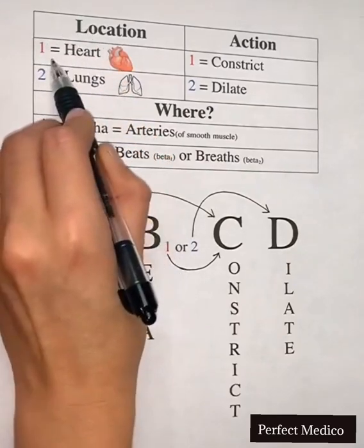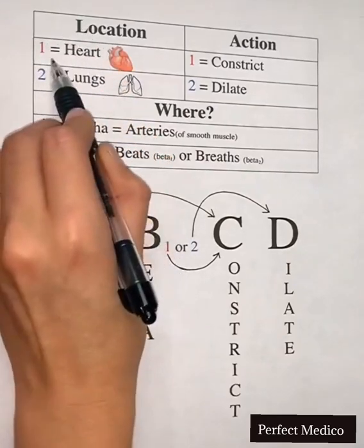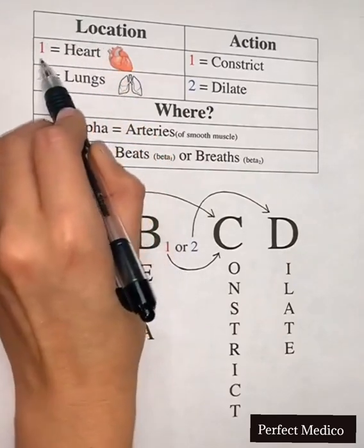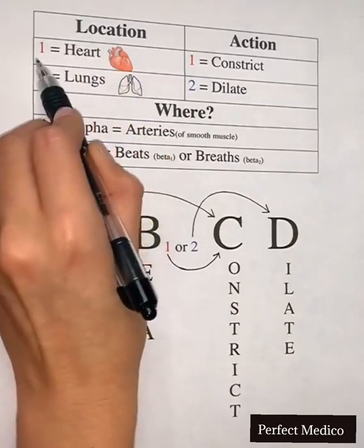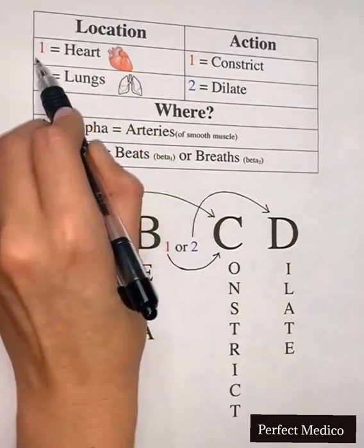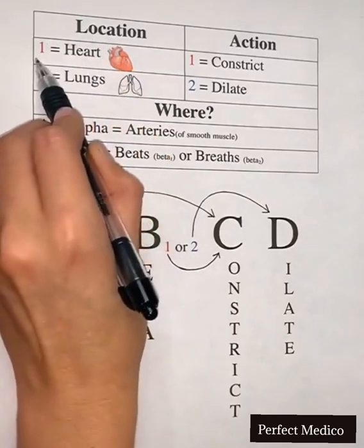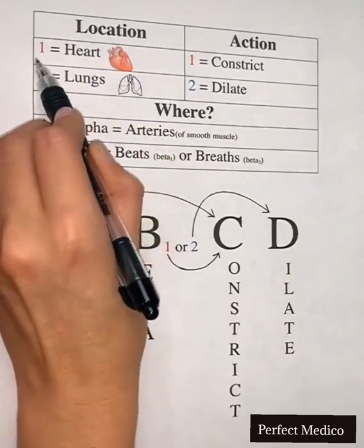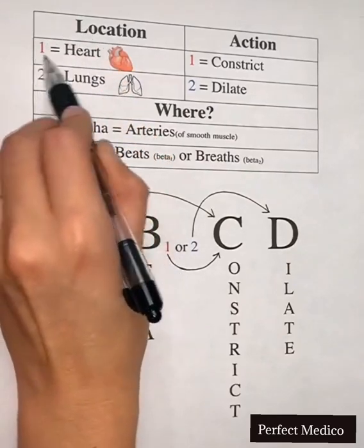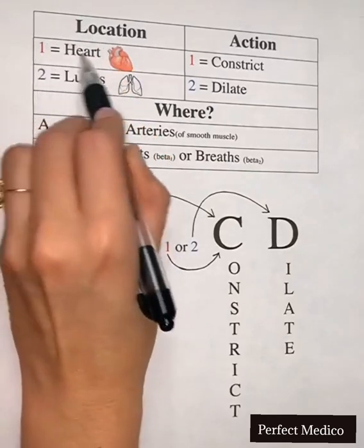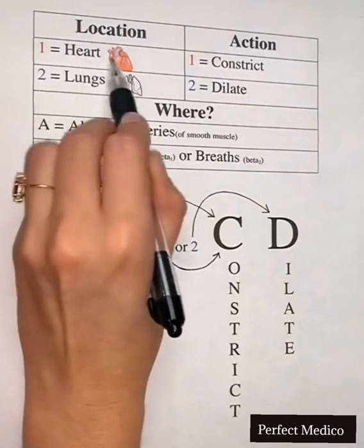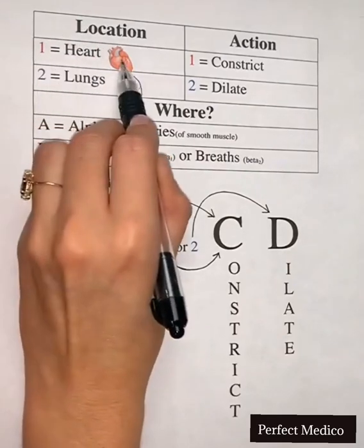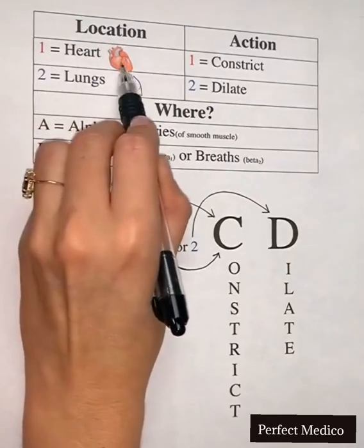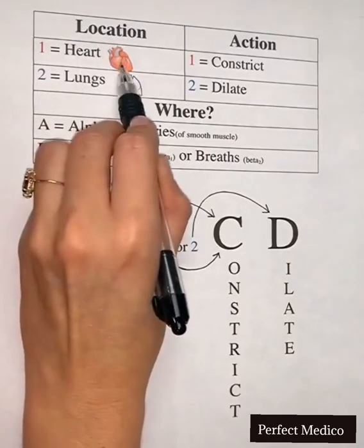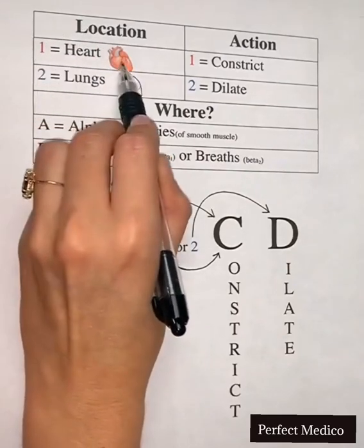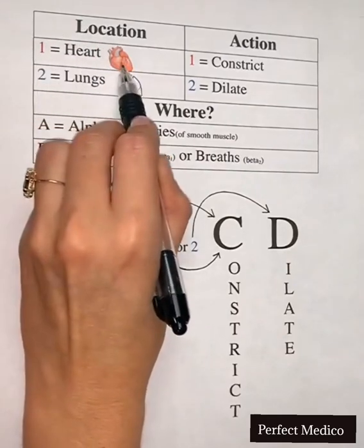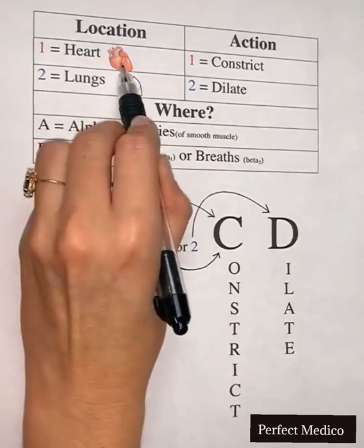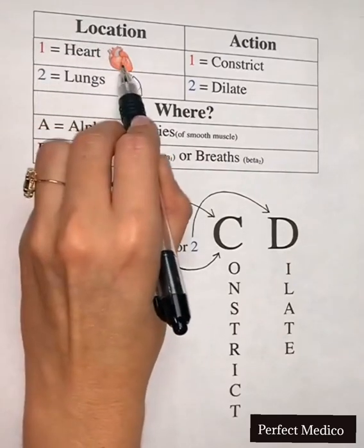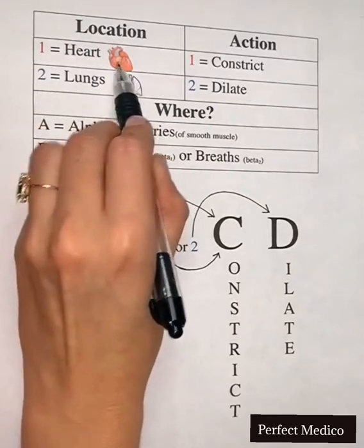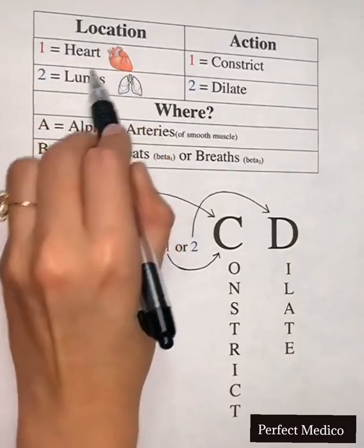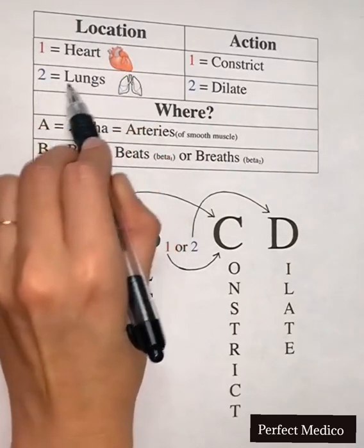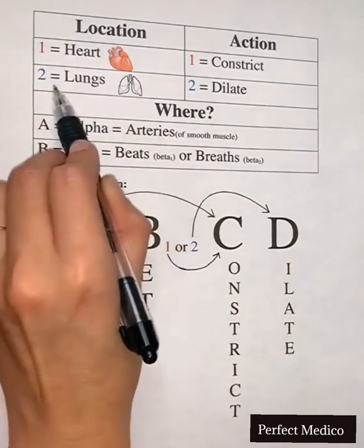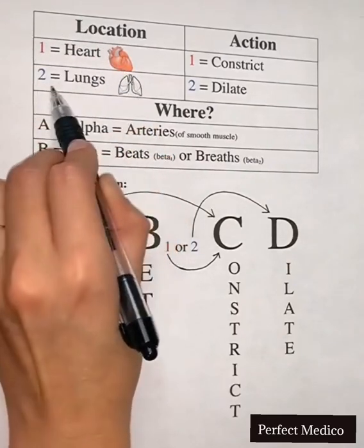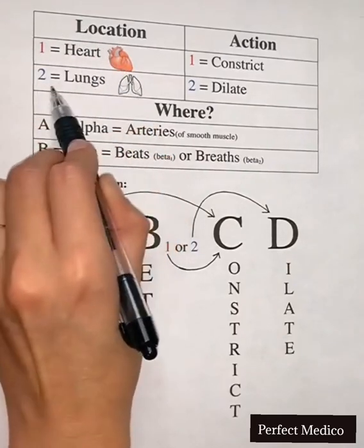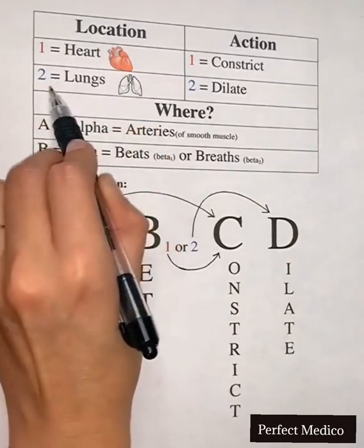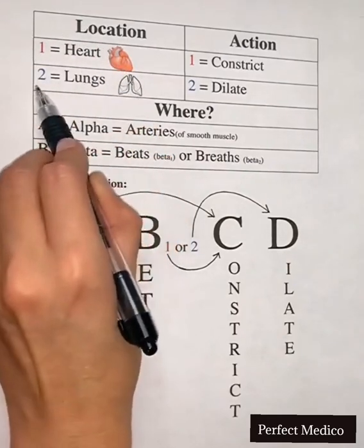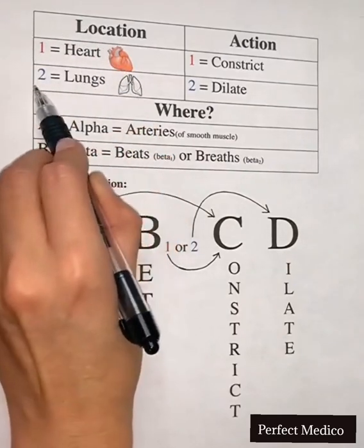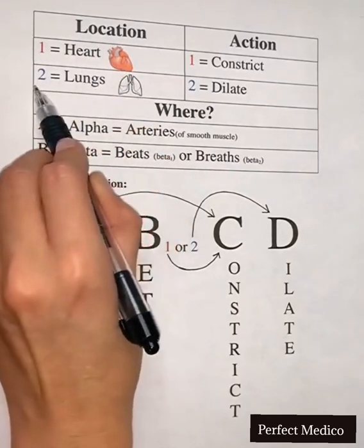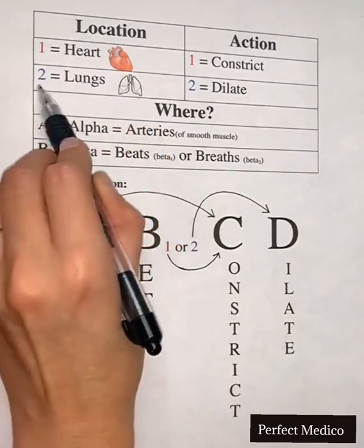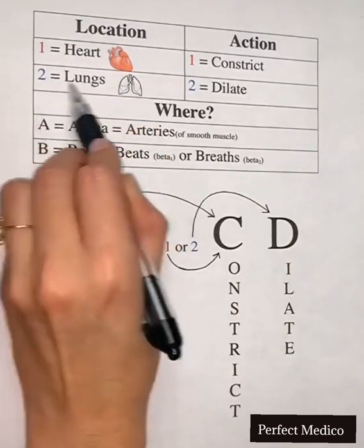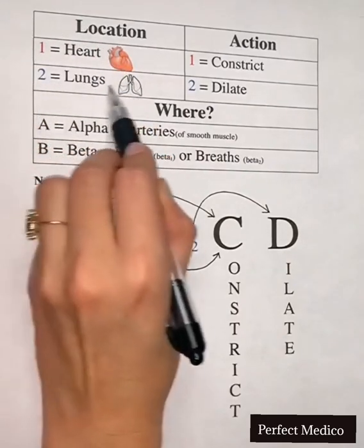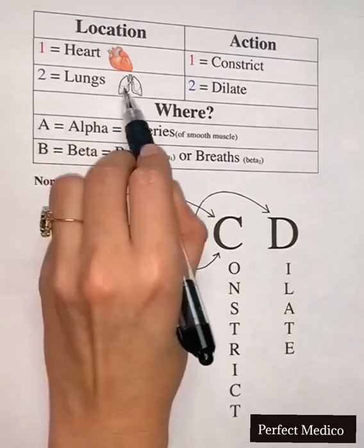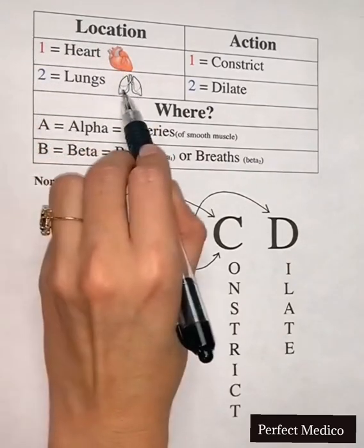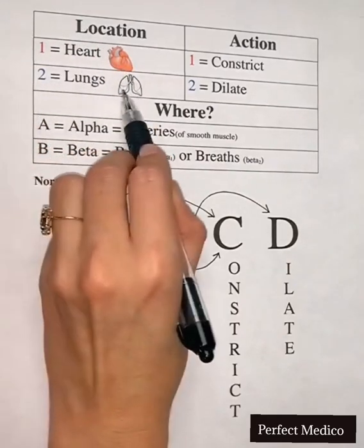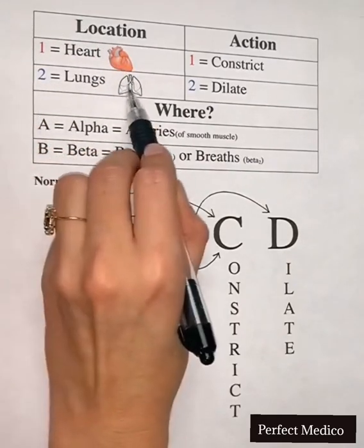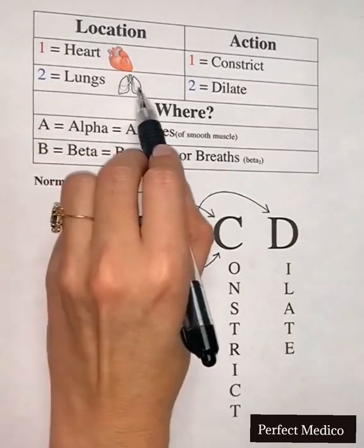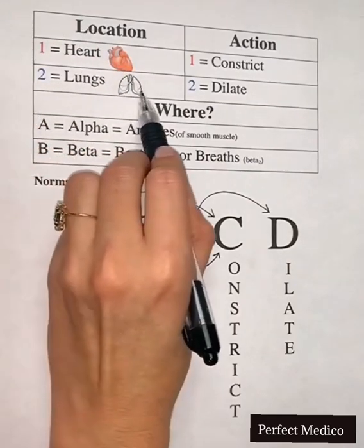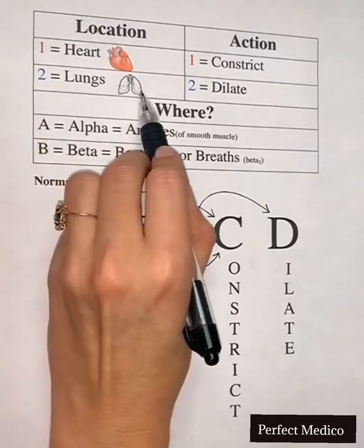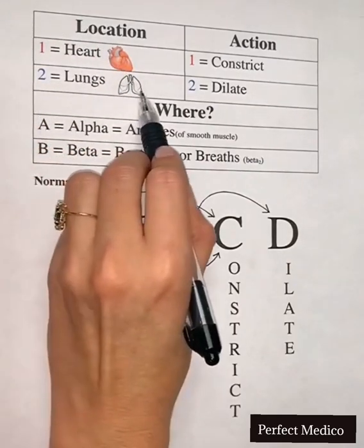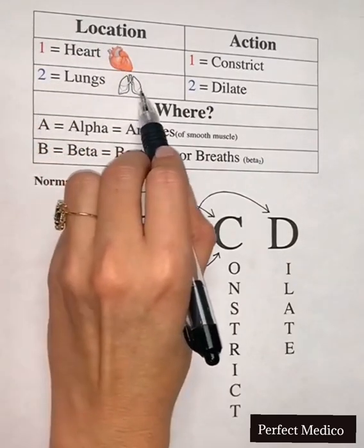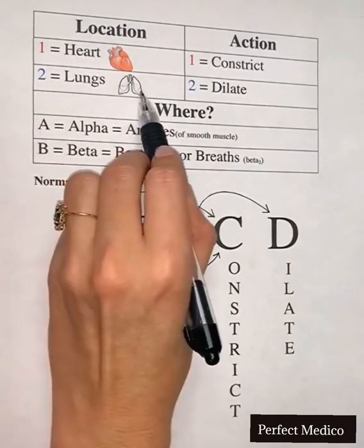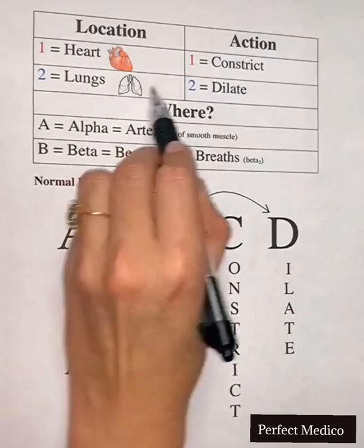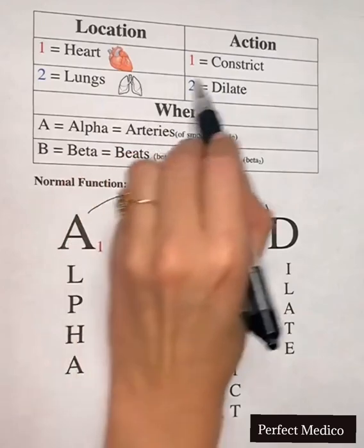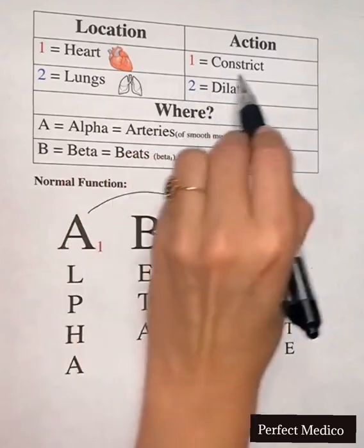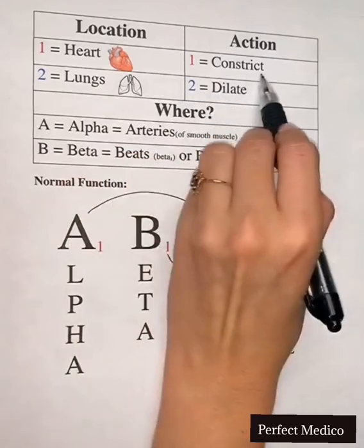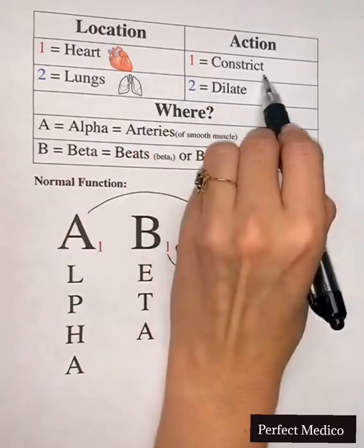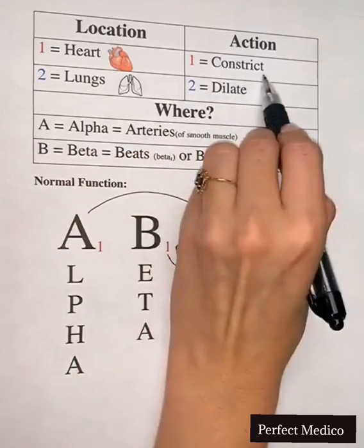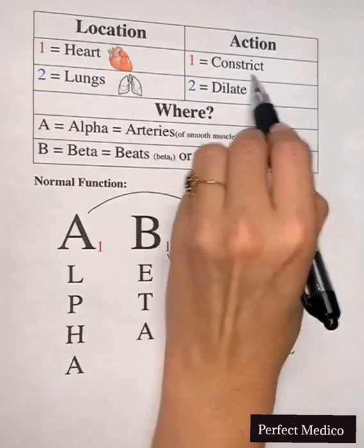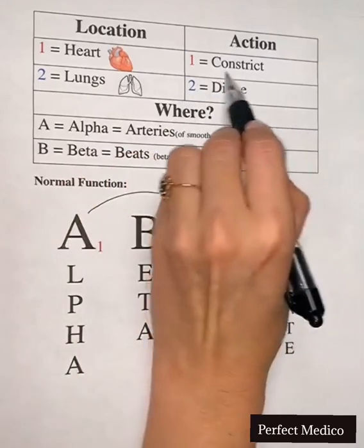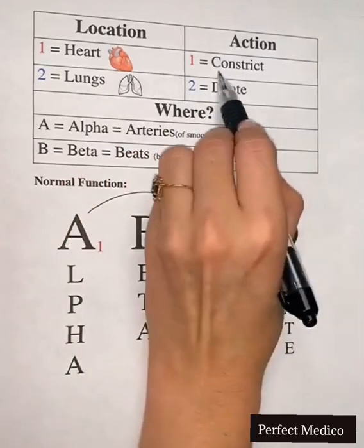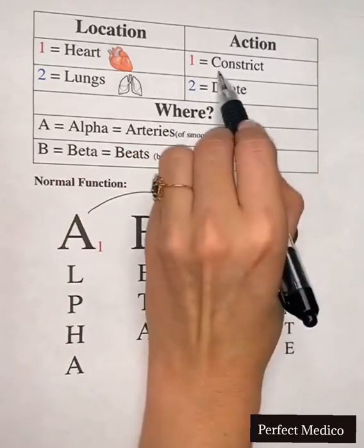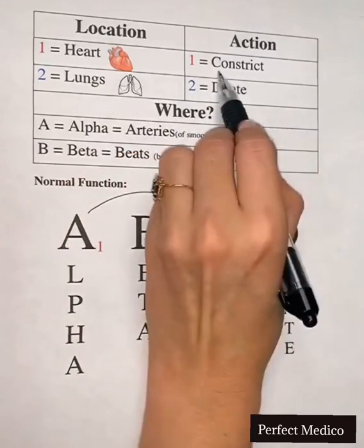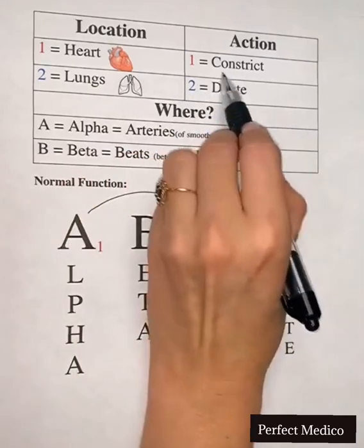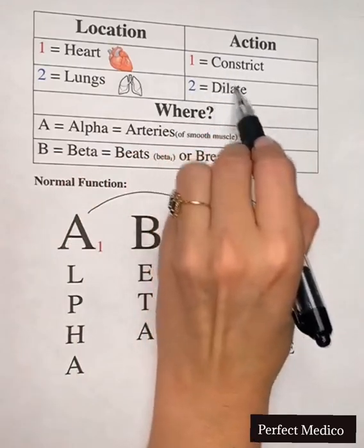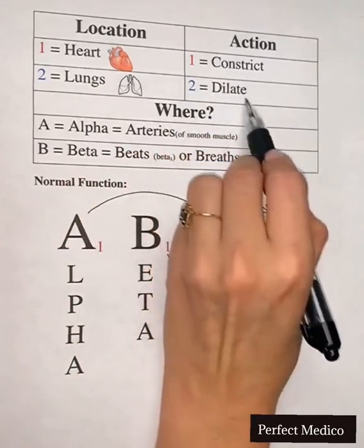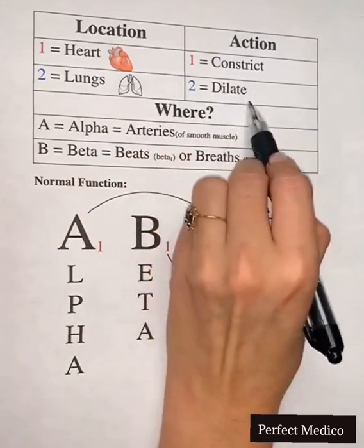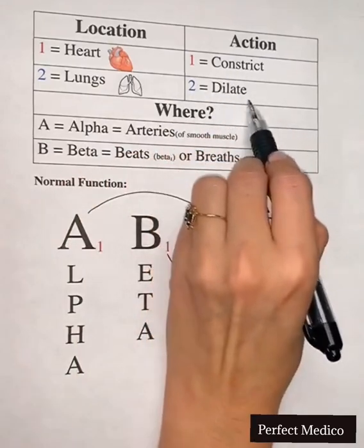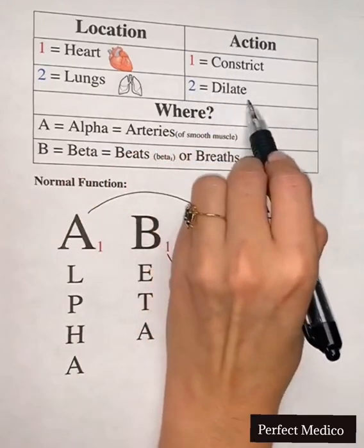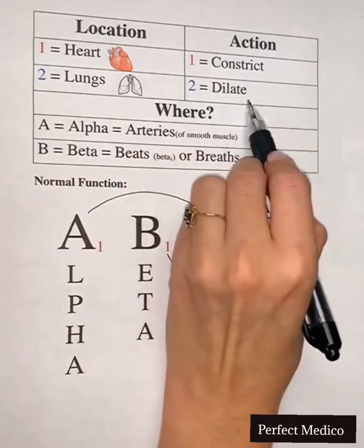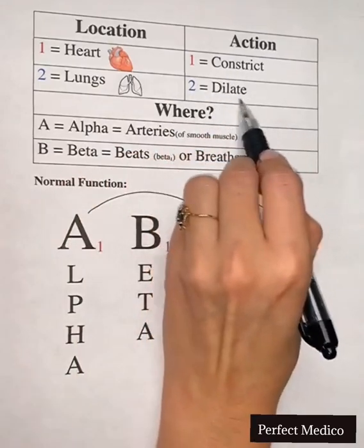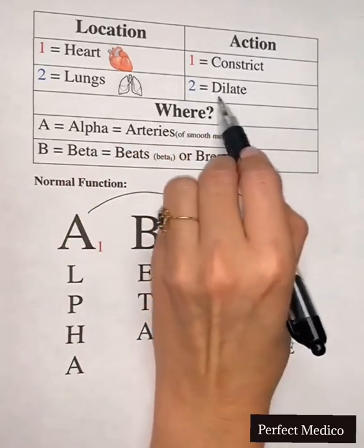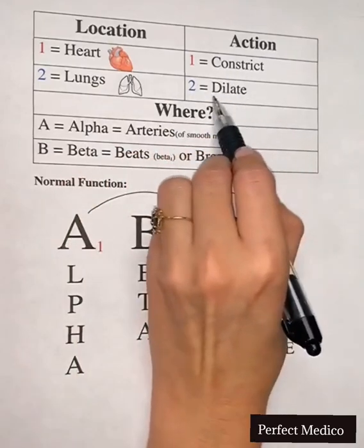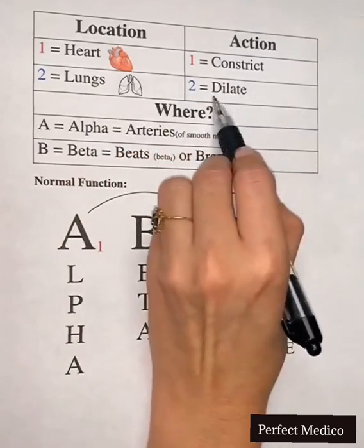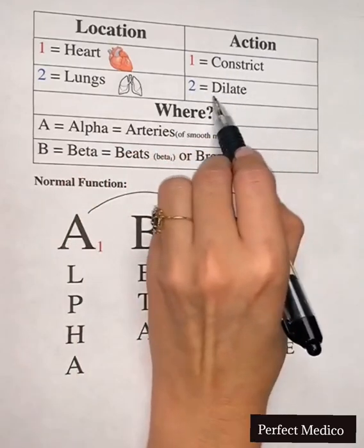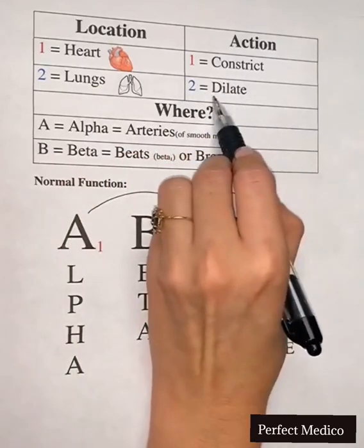One is for heart because we have one heart. Two is for lungs because we have two lungs. One is going to constrict, two is going to dilate.